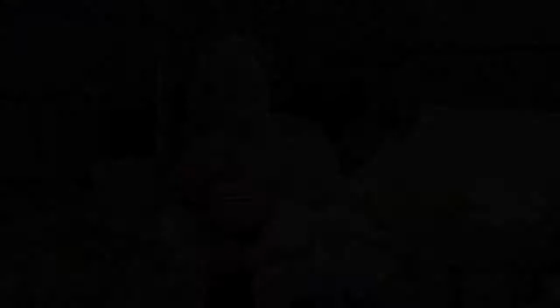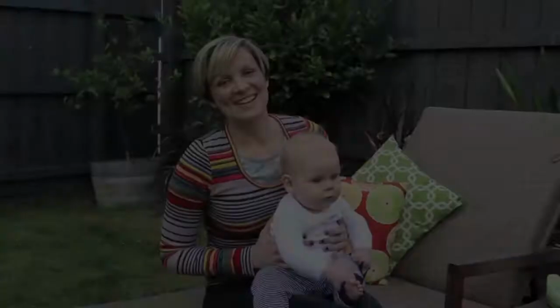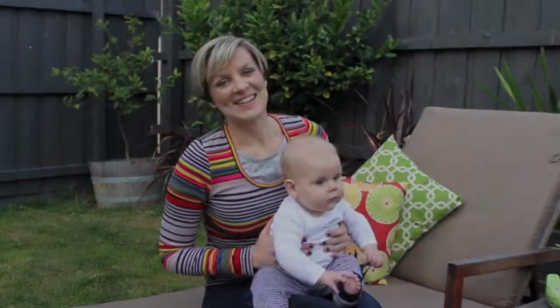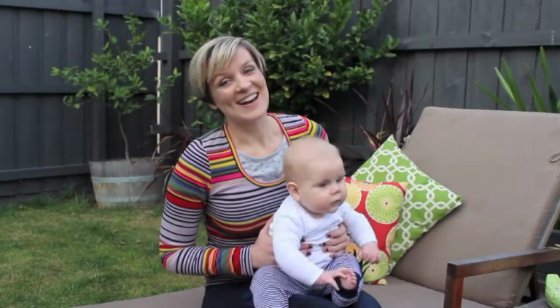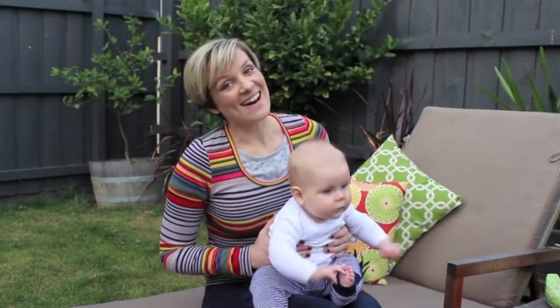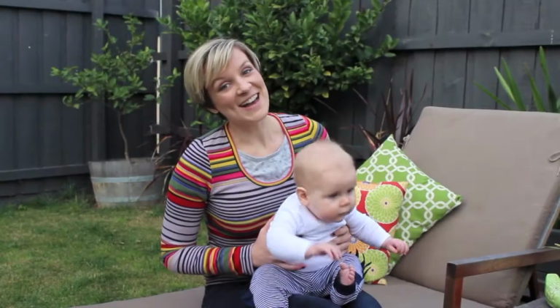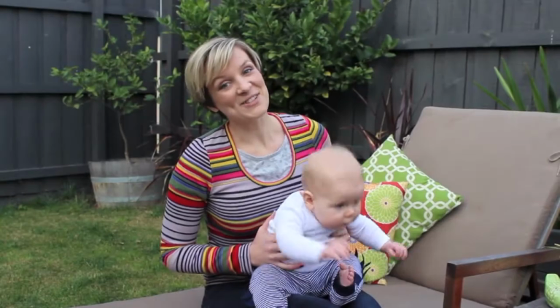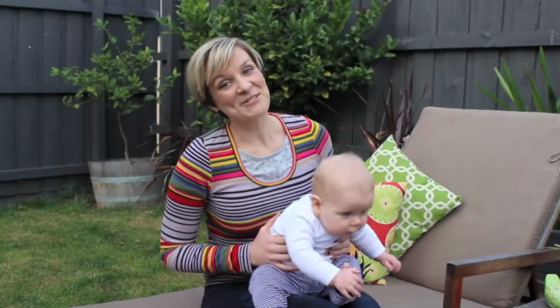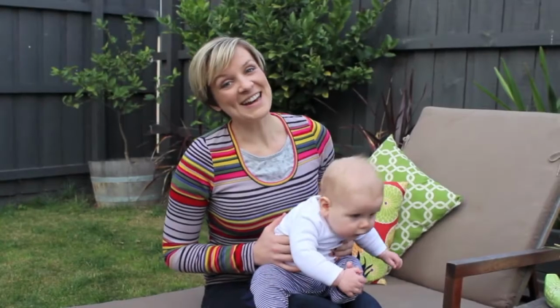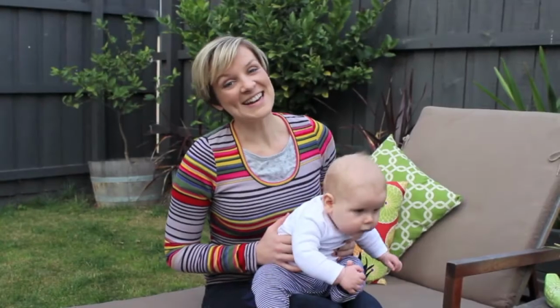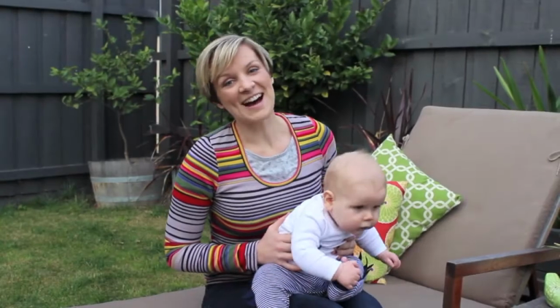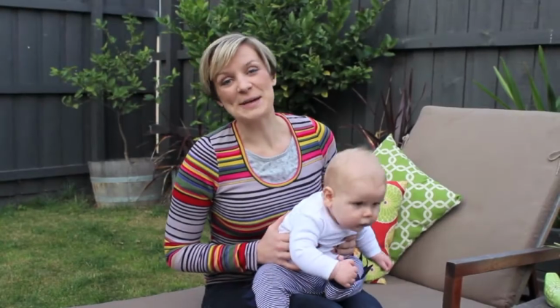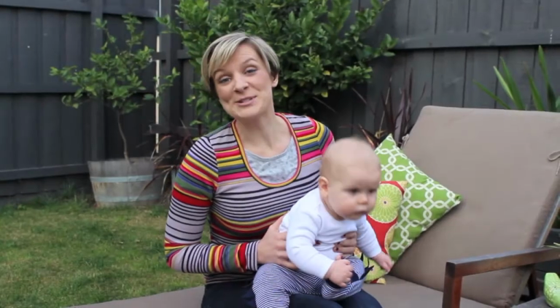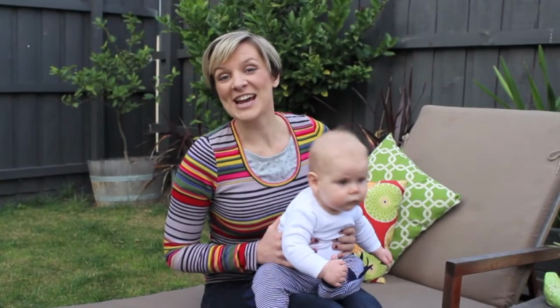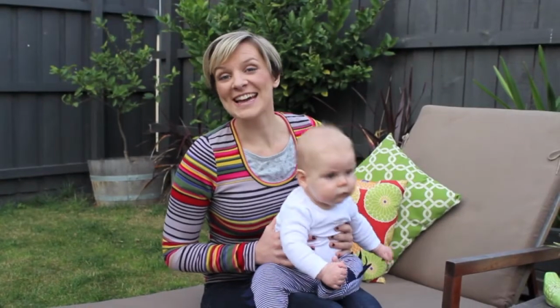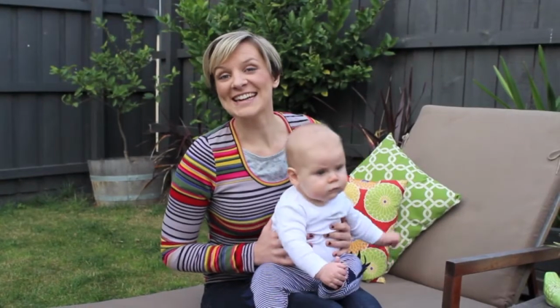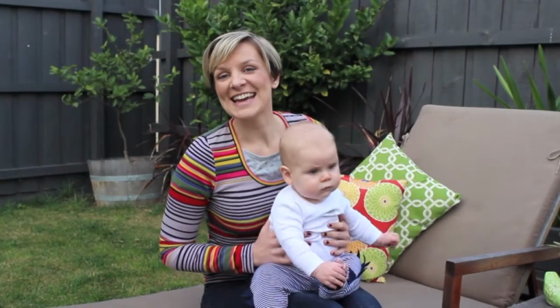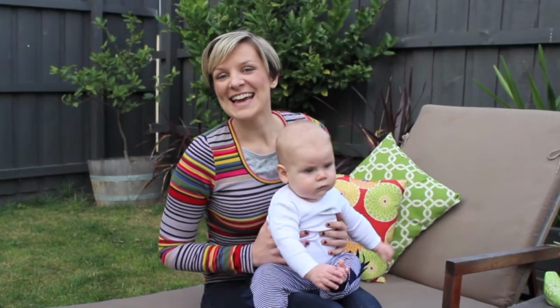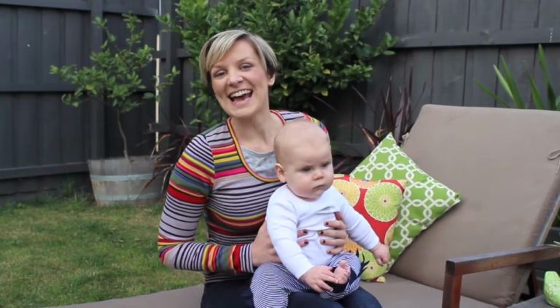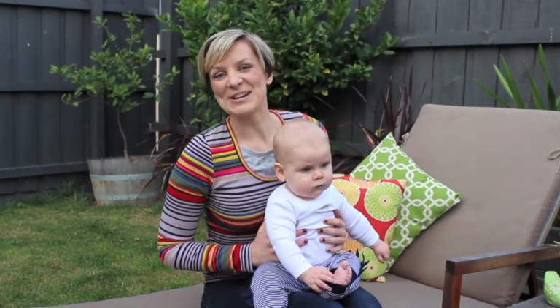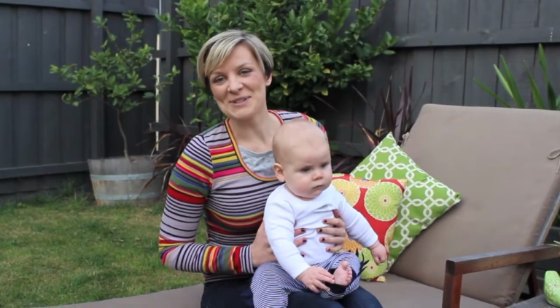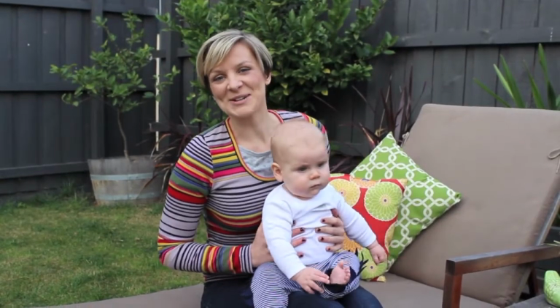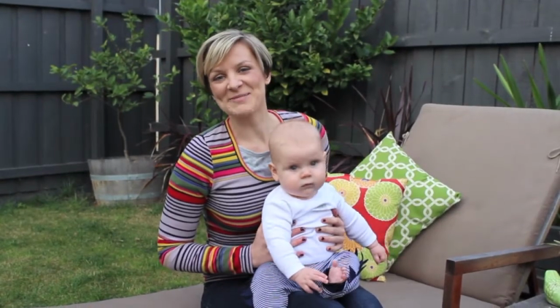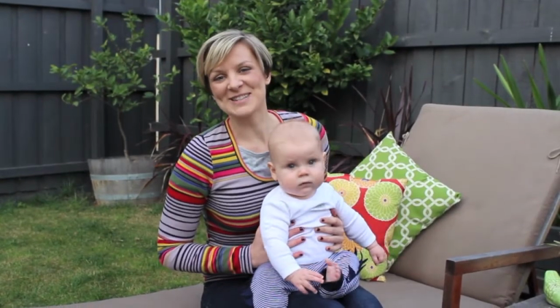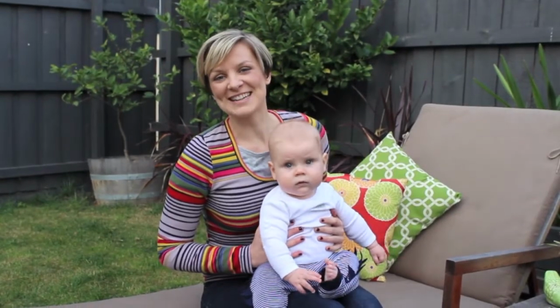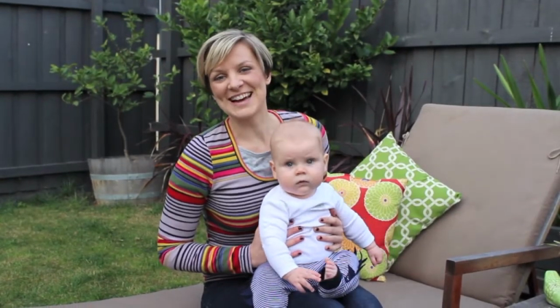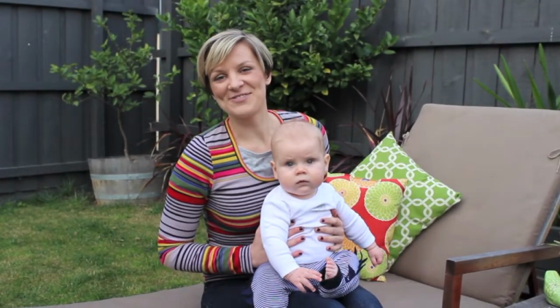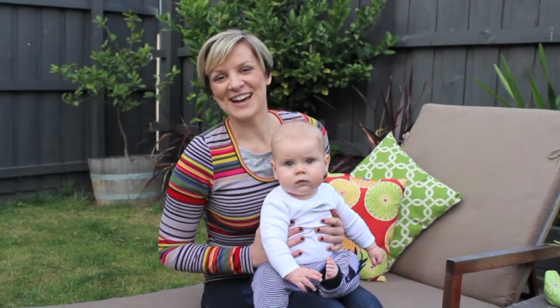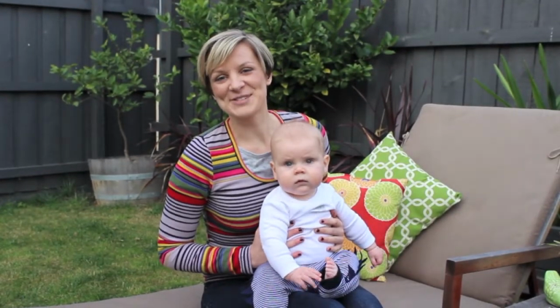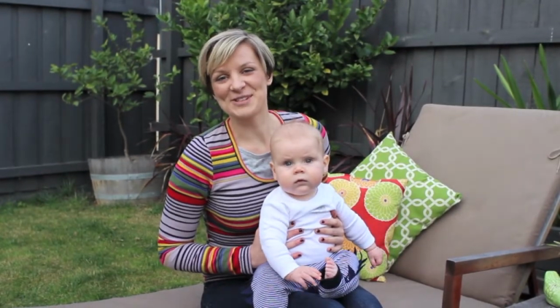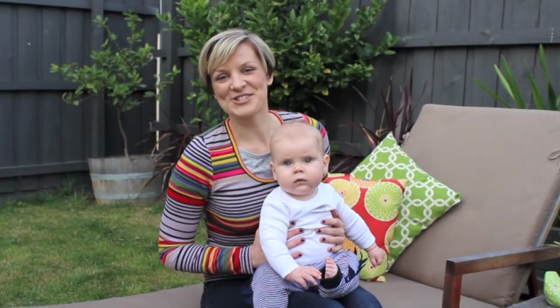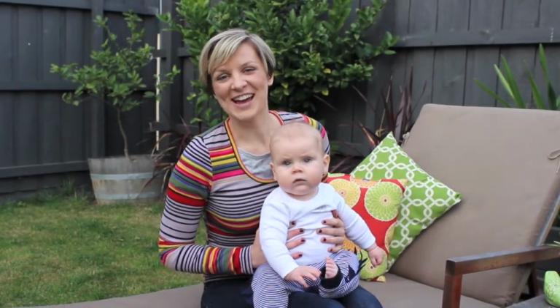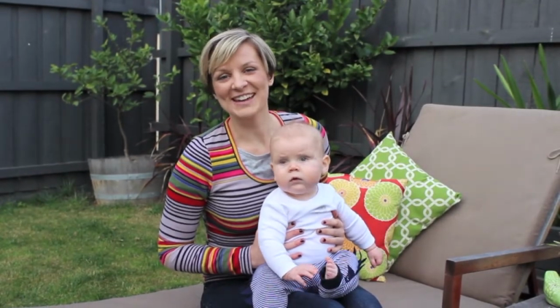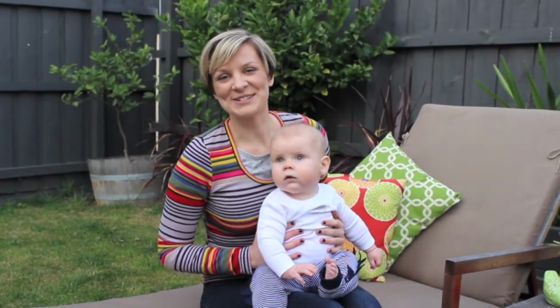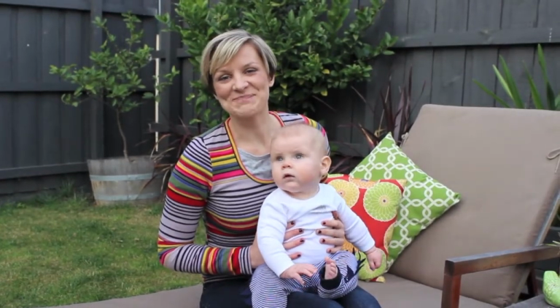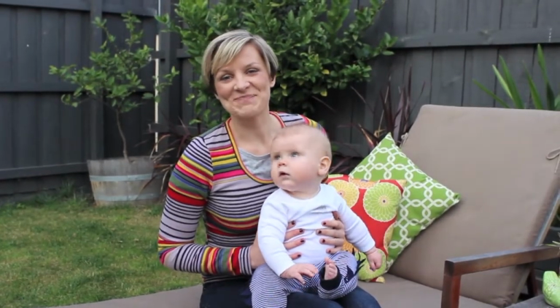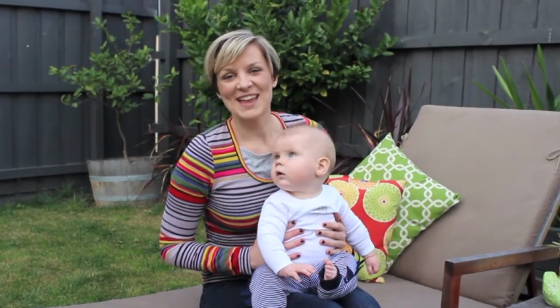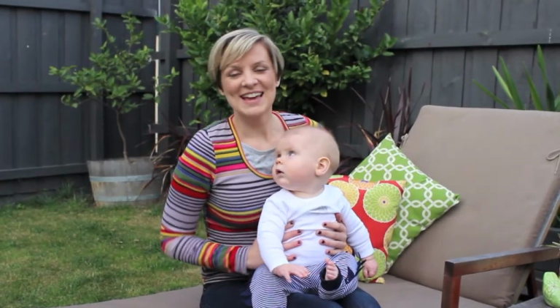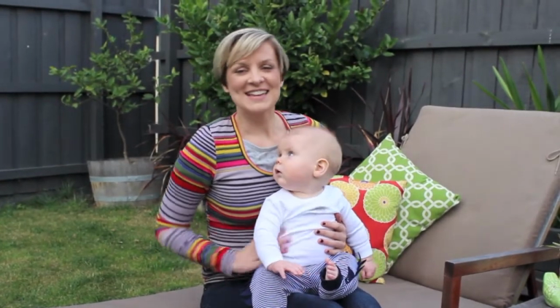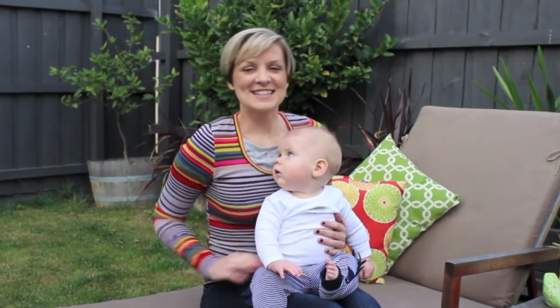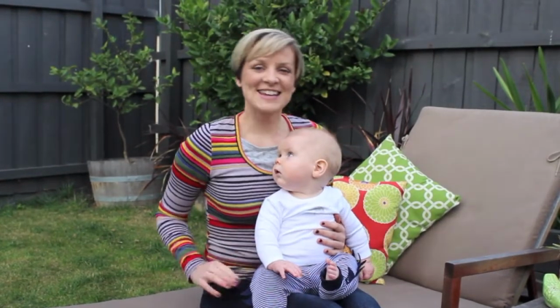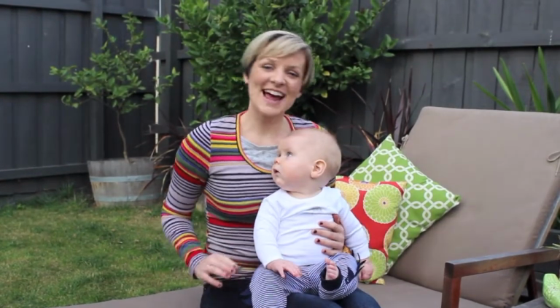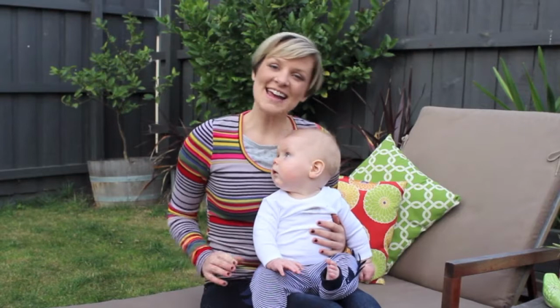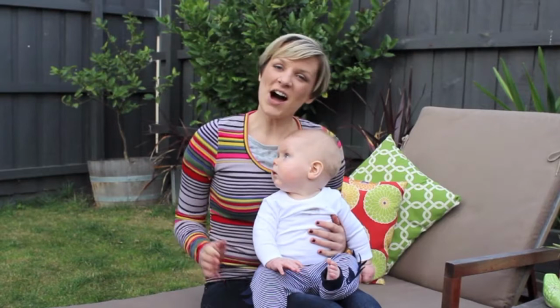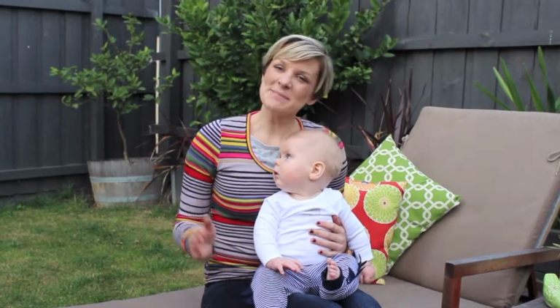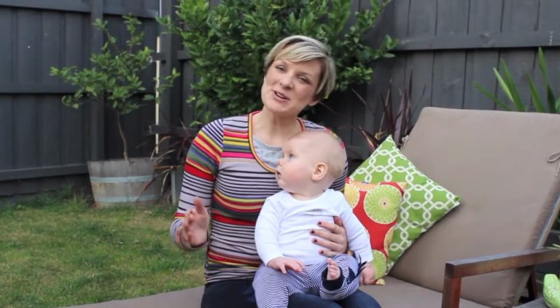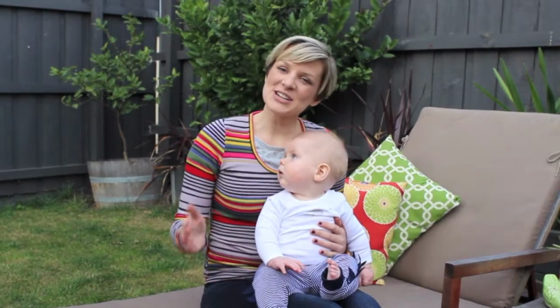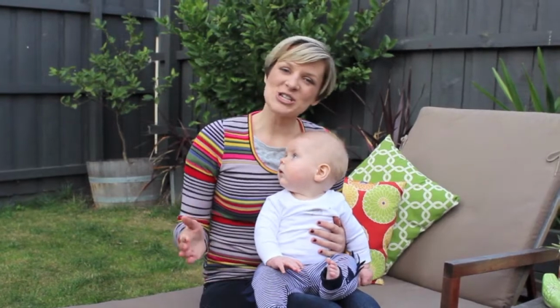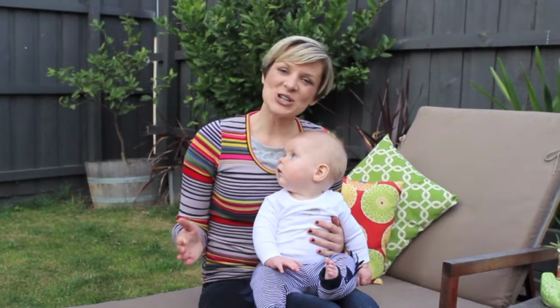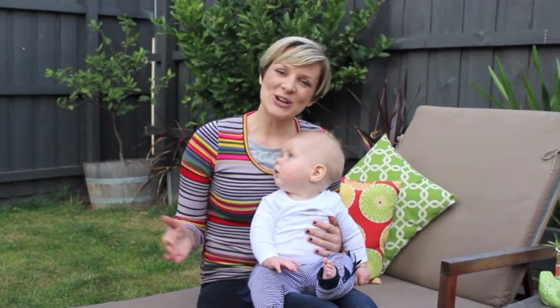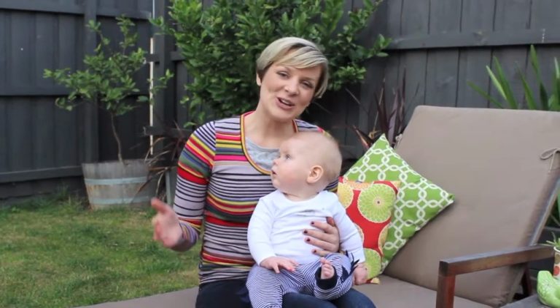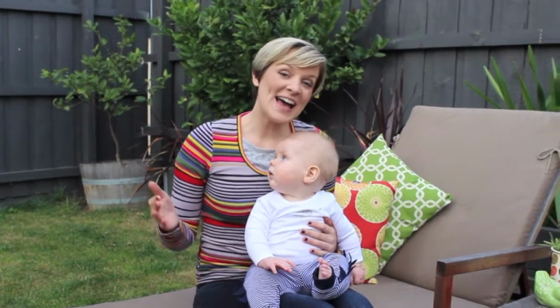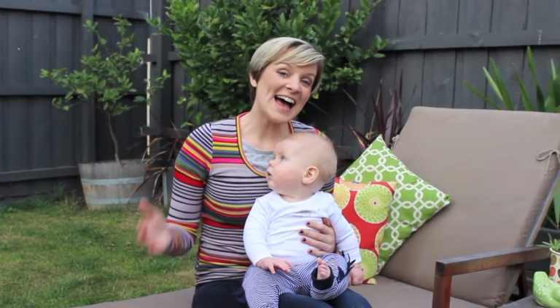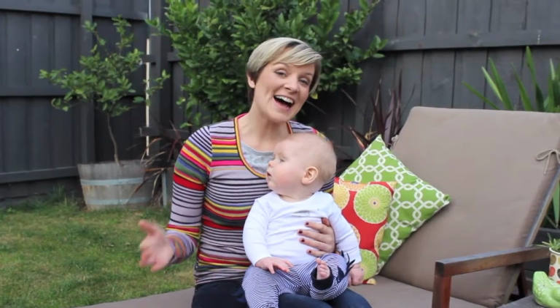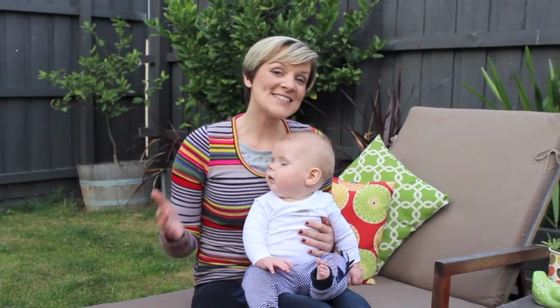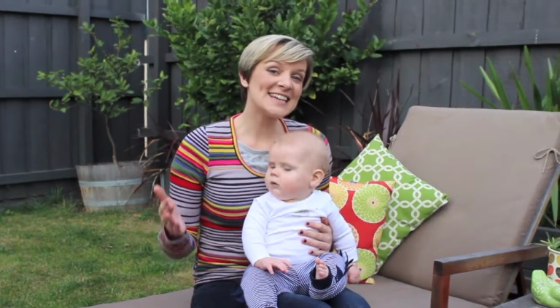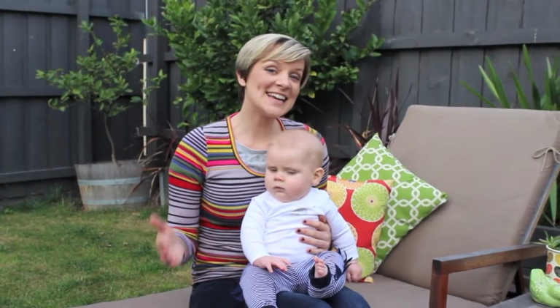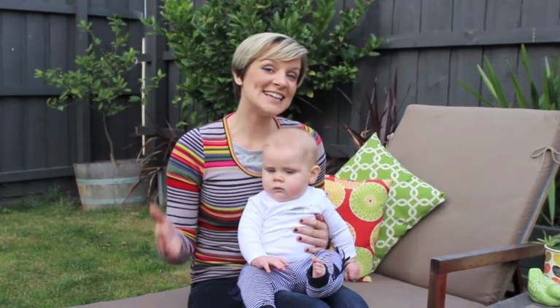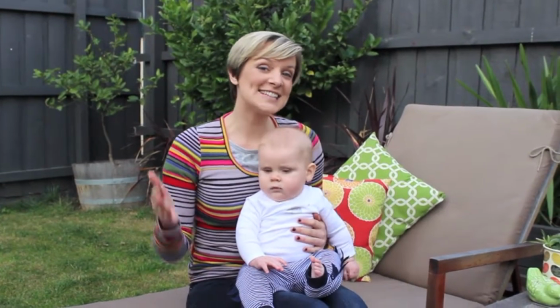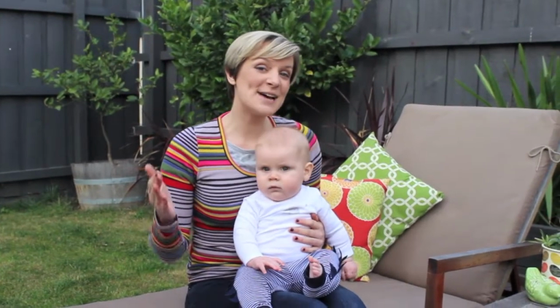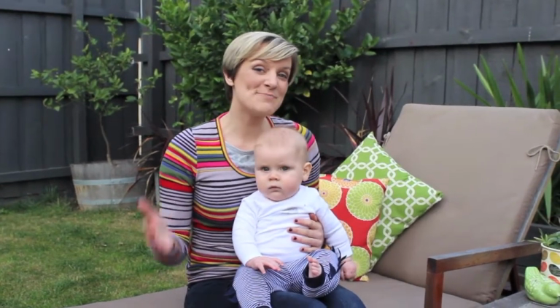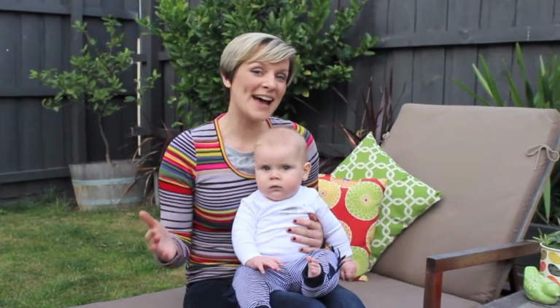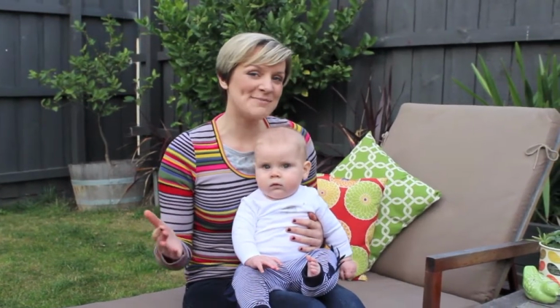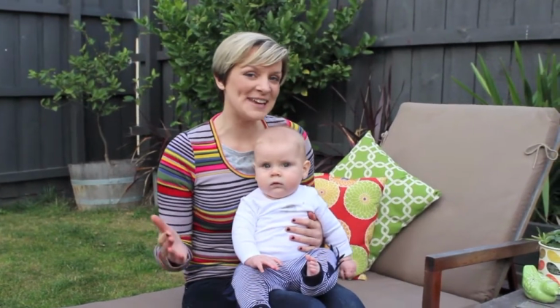Hi everyone, I'm Jane and welcome to Life Hacks with Jane. Today I'm going to show you how to kiss a baby.